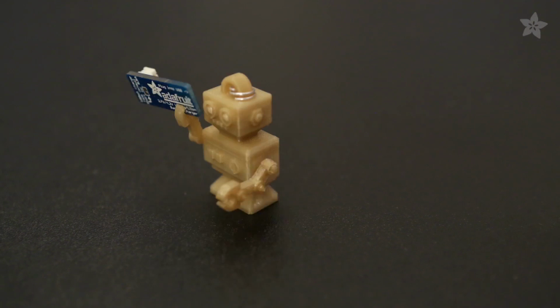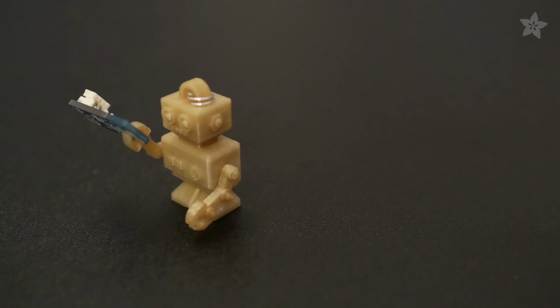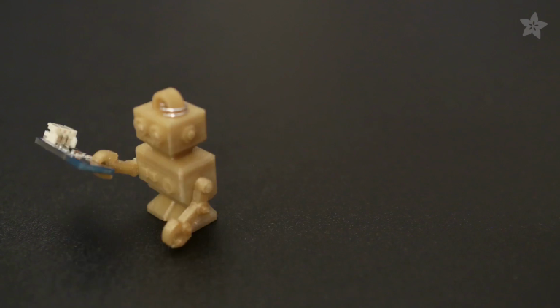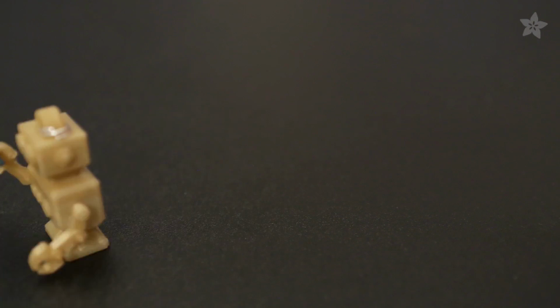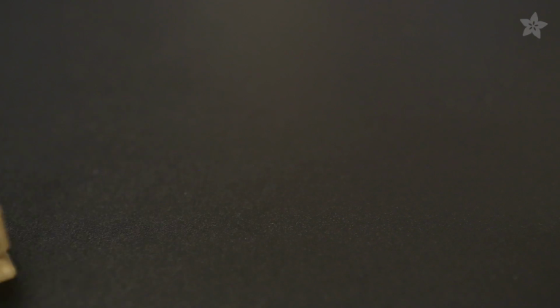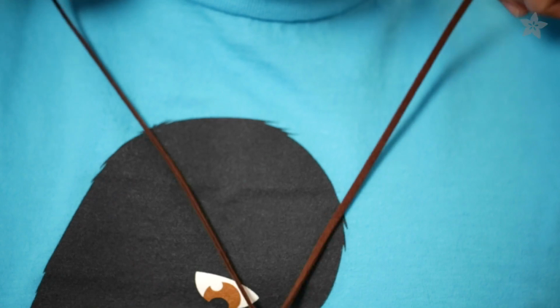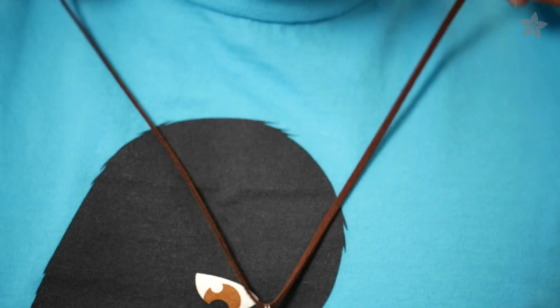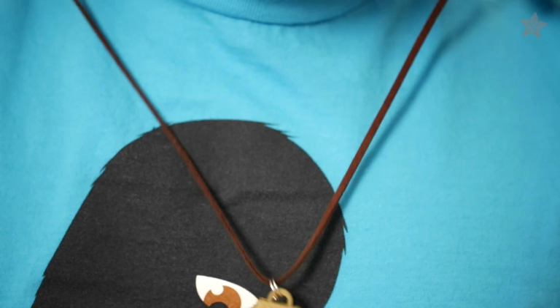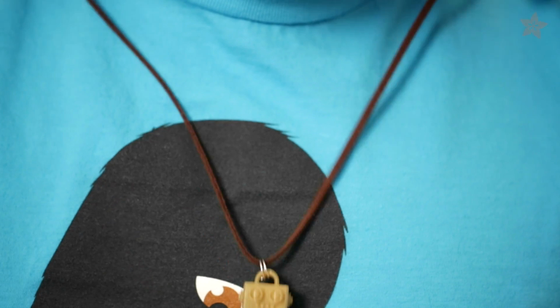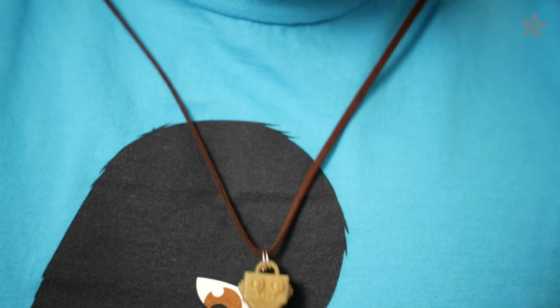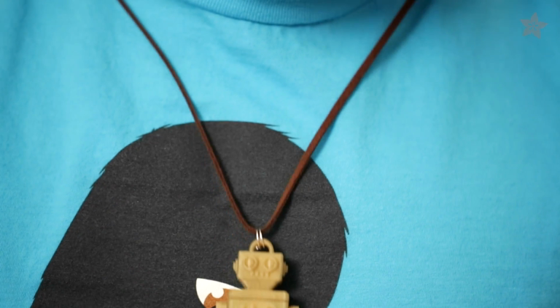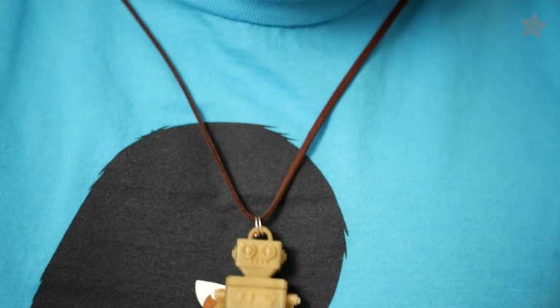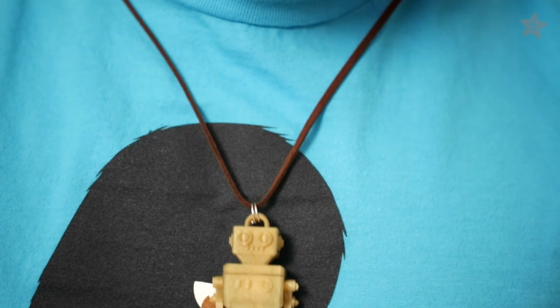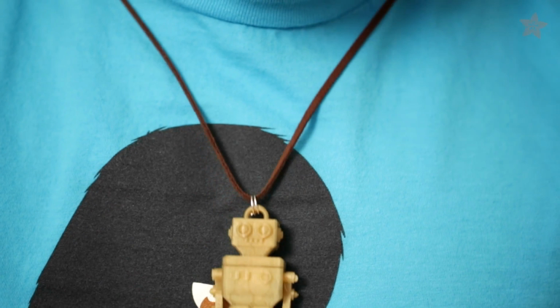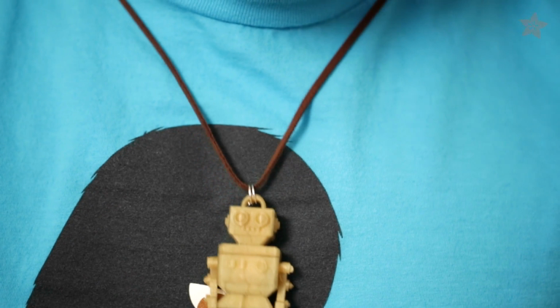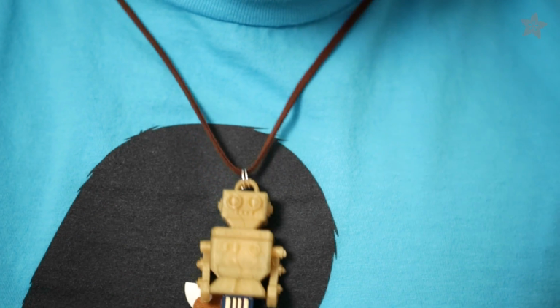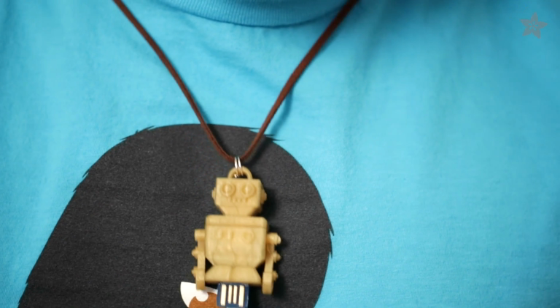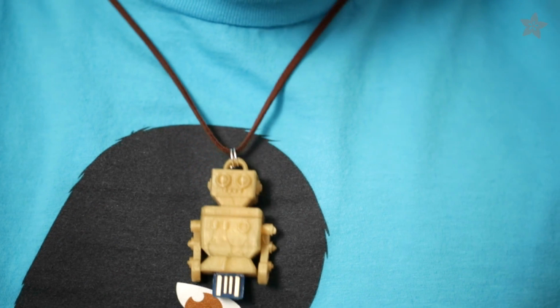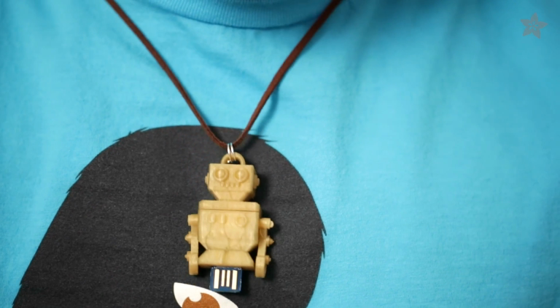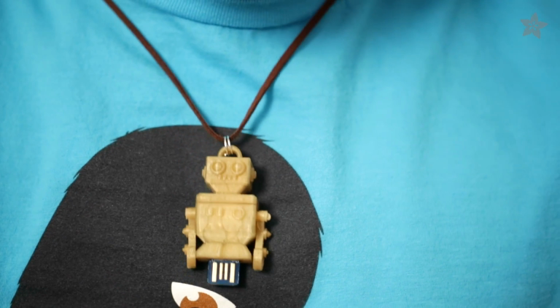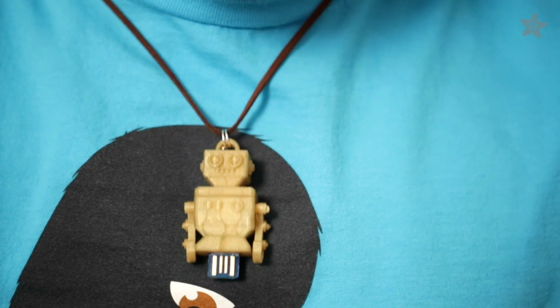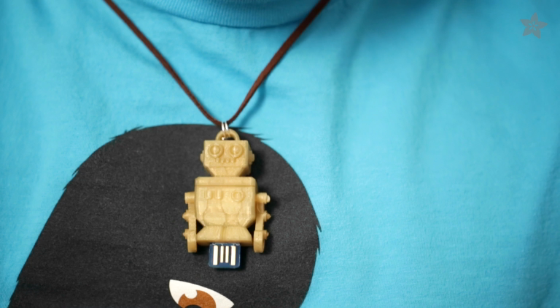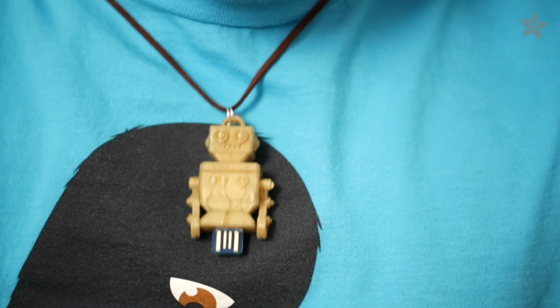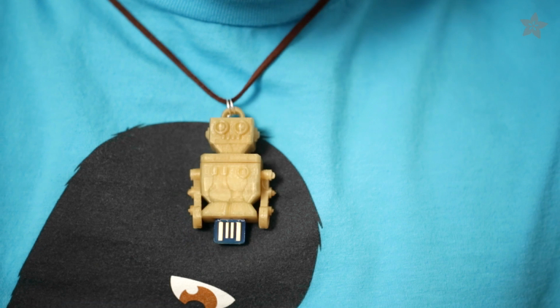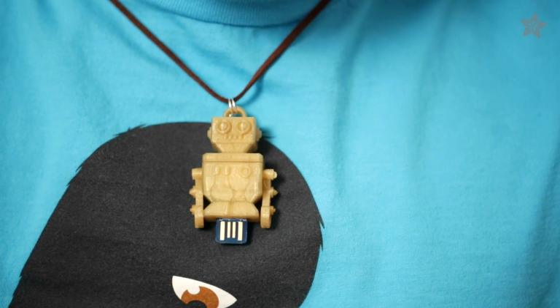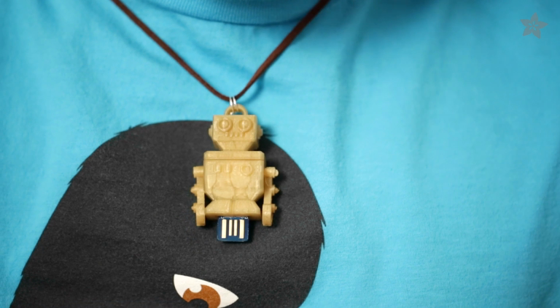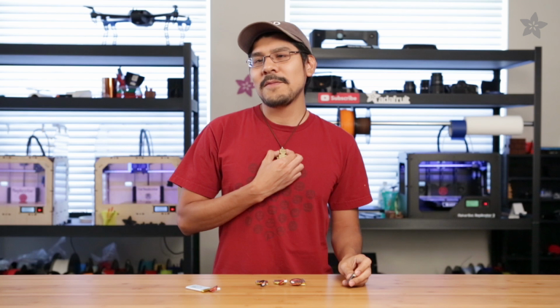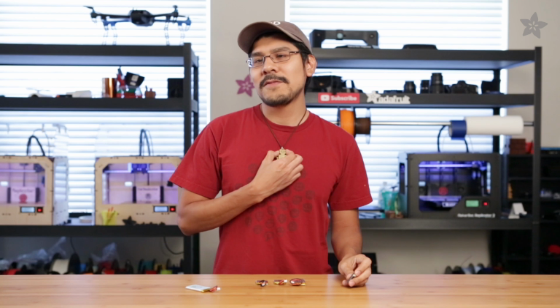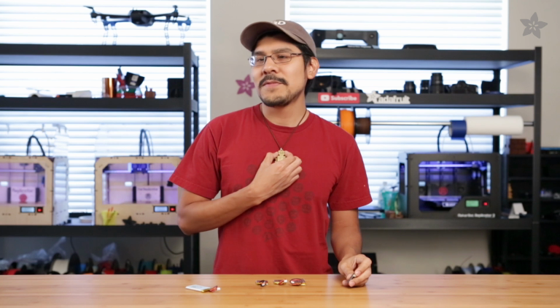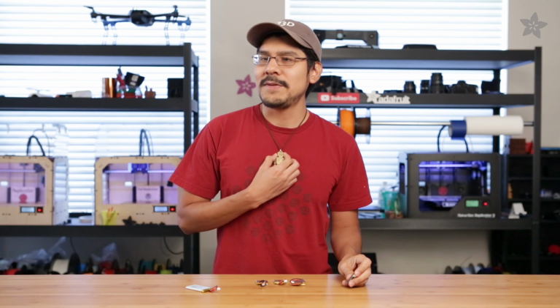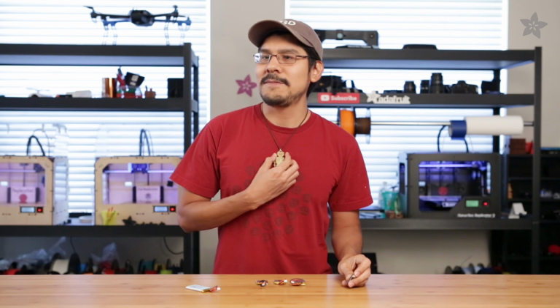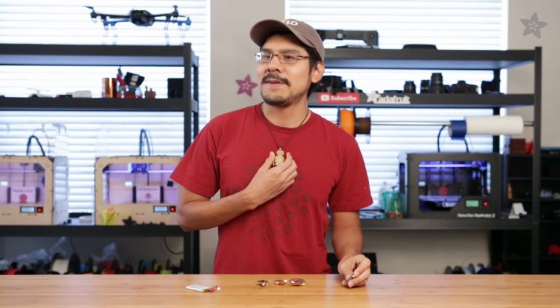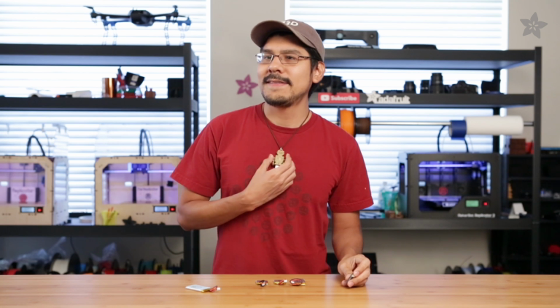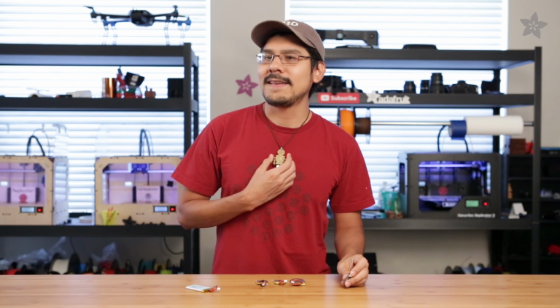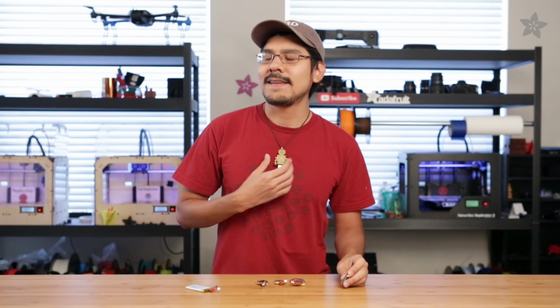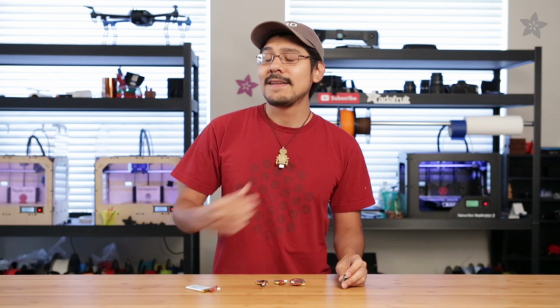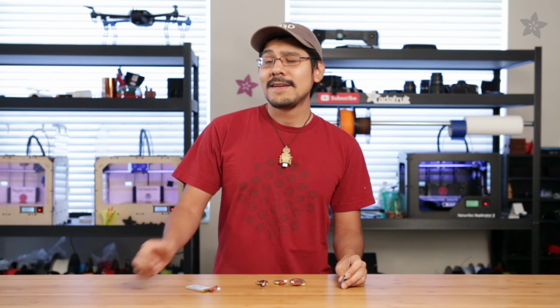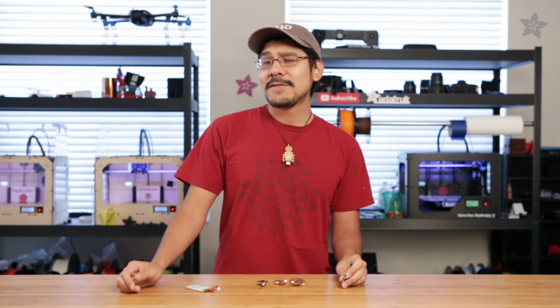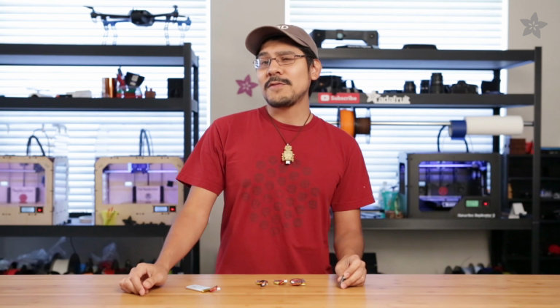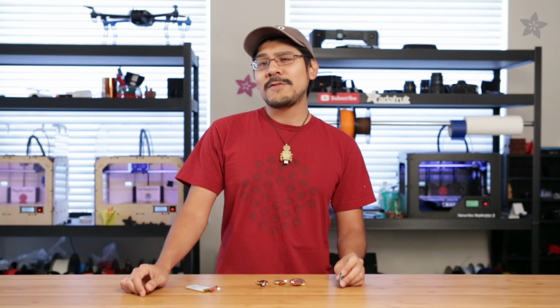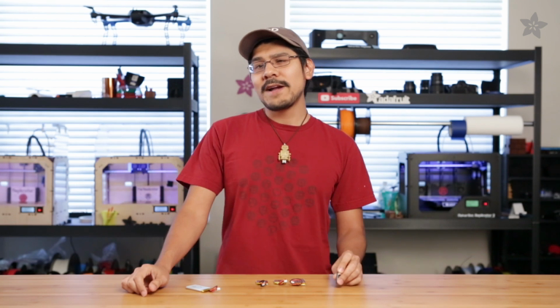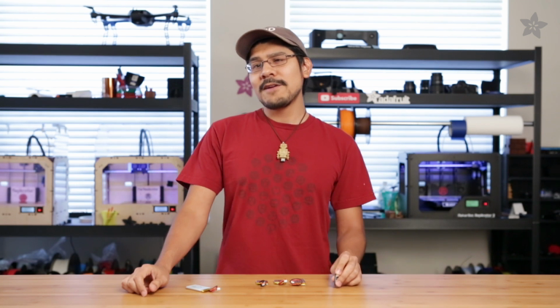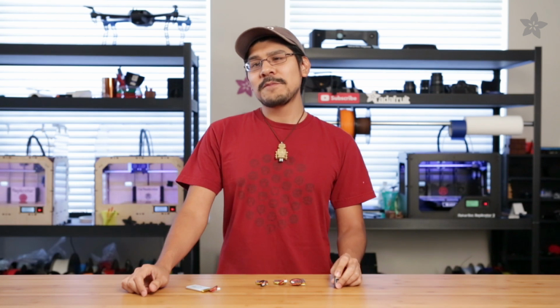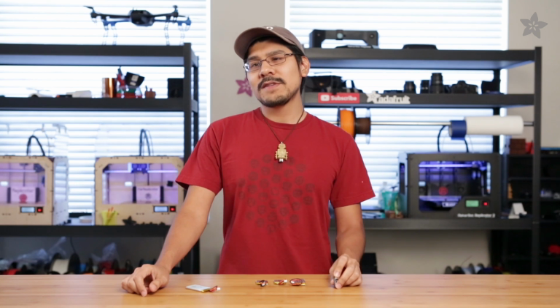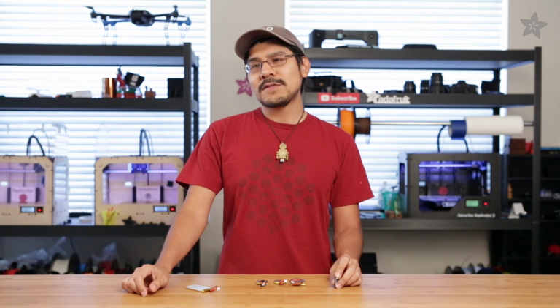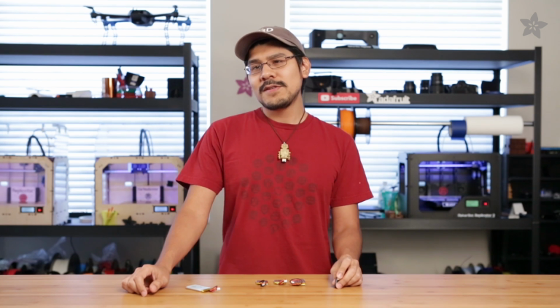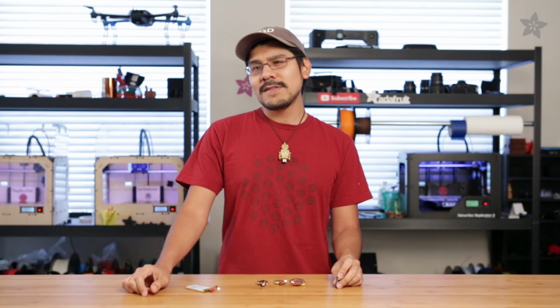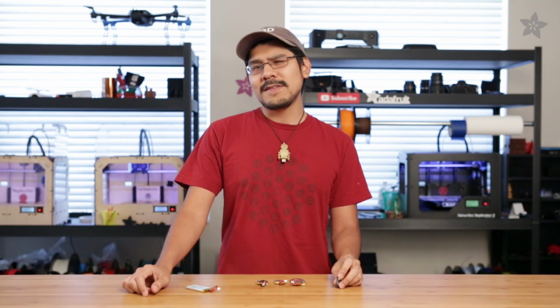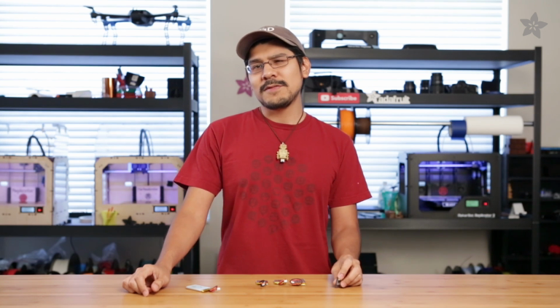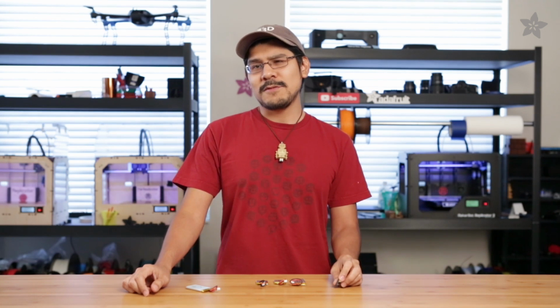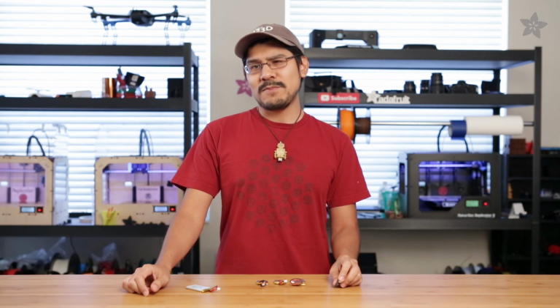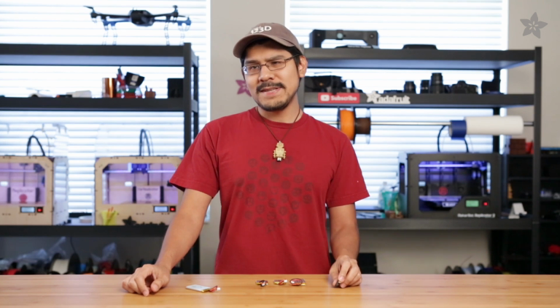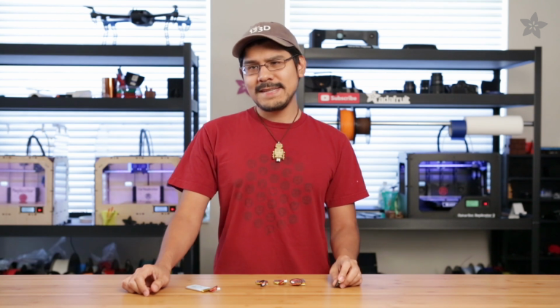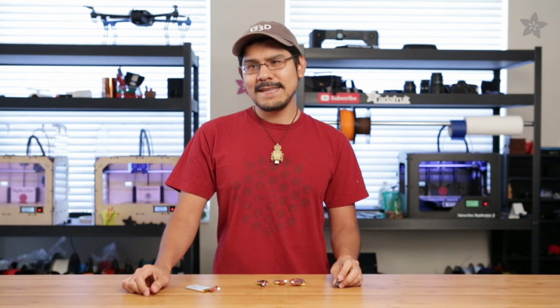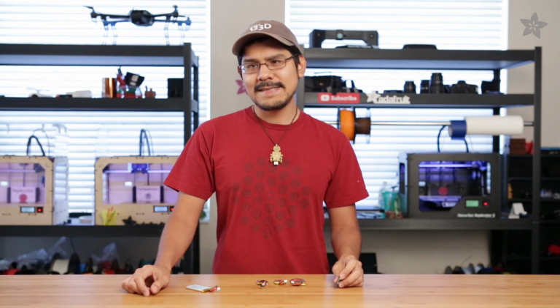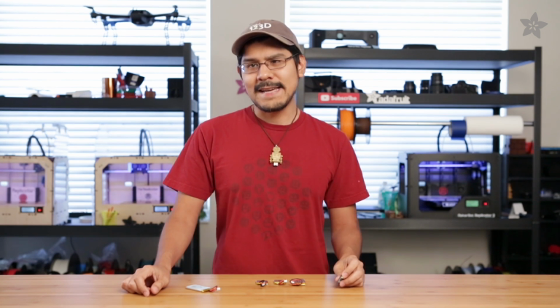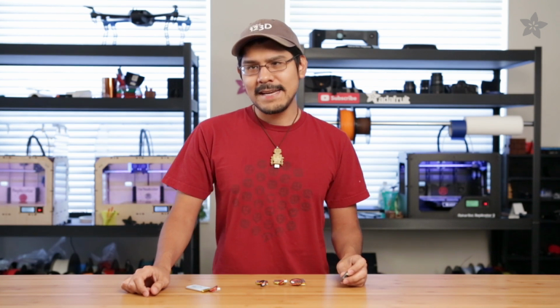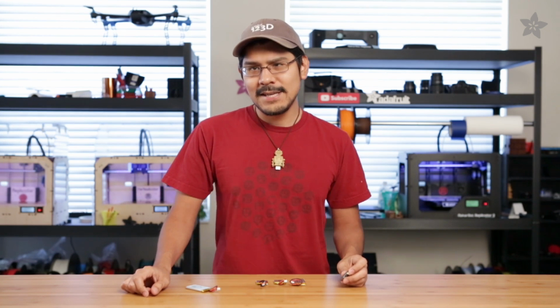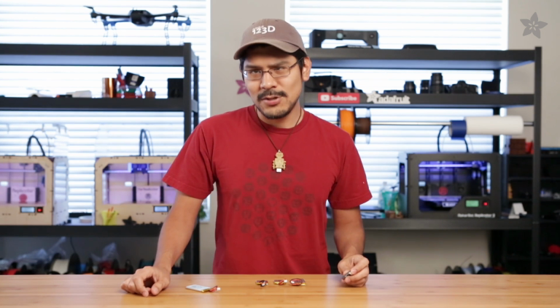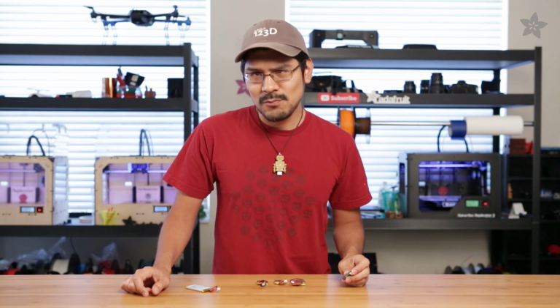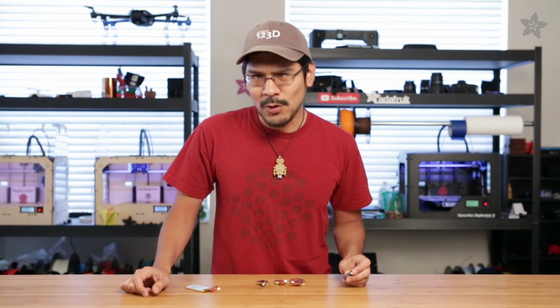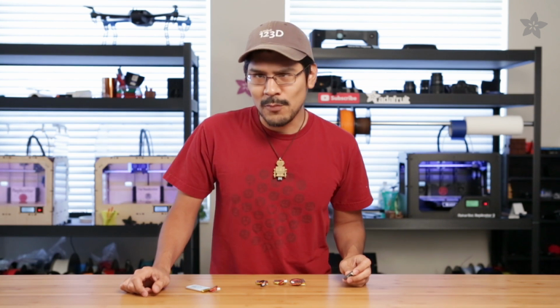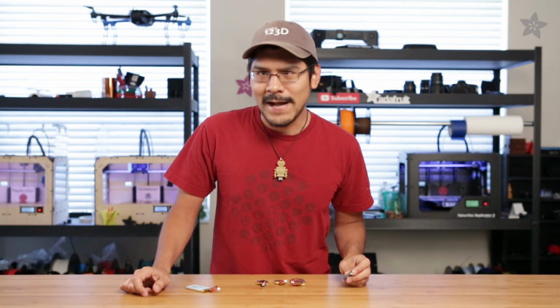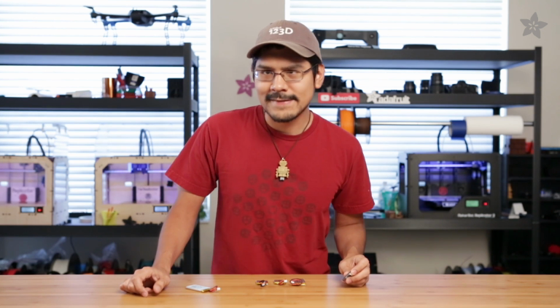So in this project I'm going to show you how to make a cute little wearable with the help from 3D printing. So fire up your extruders because we're printing tiny cute robots.